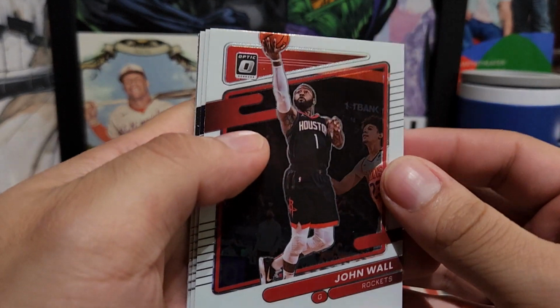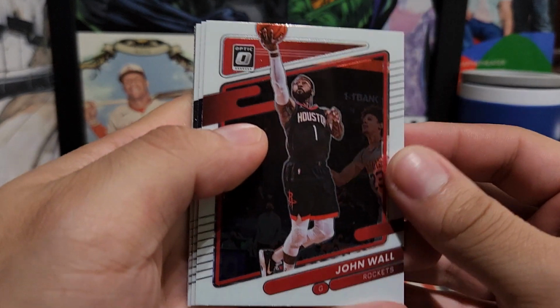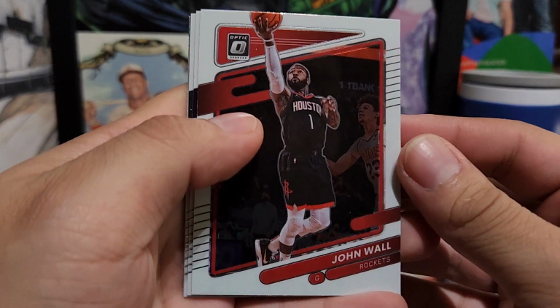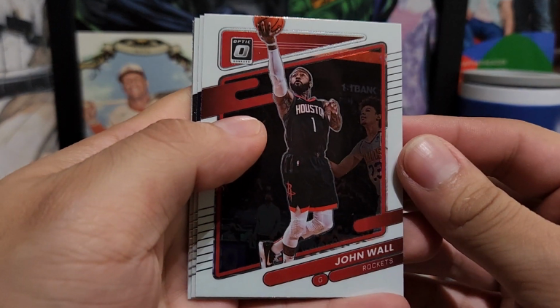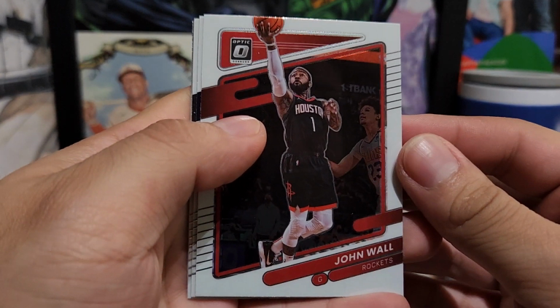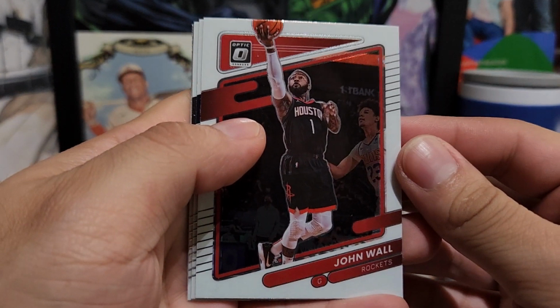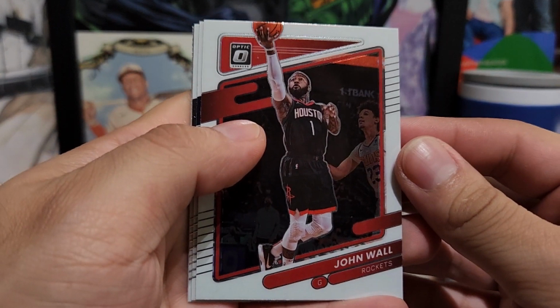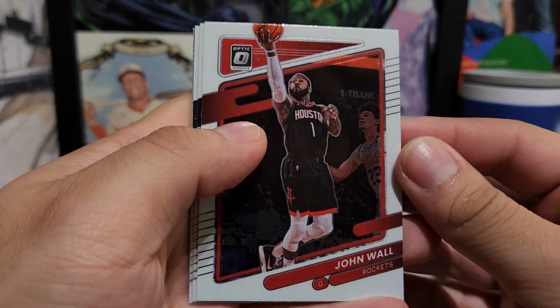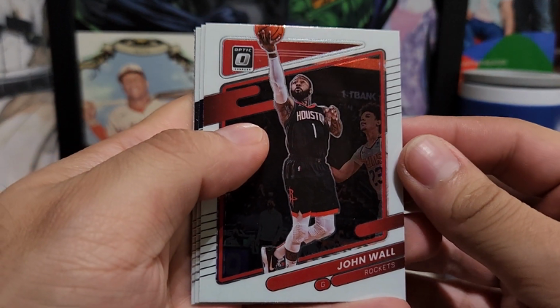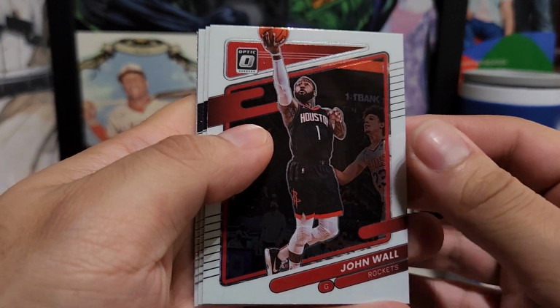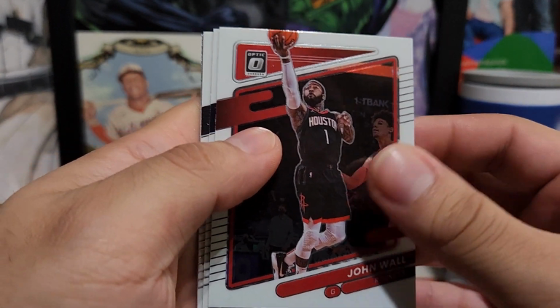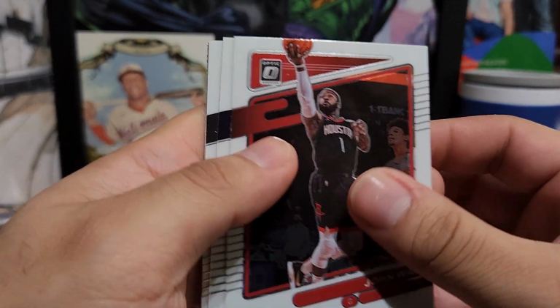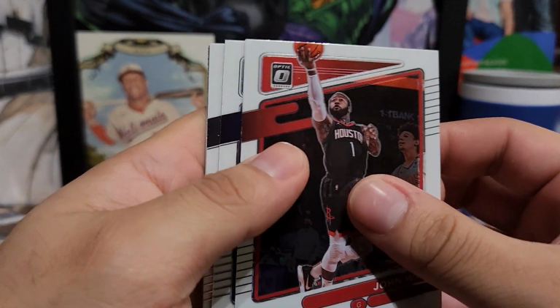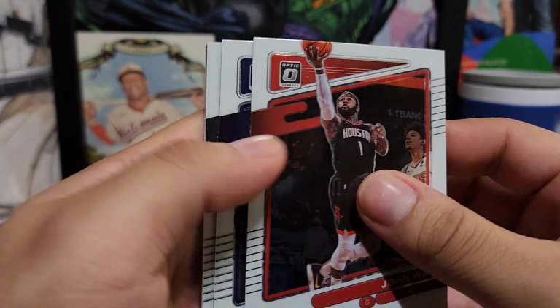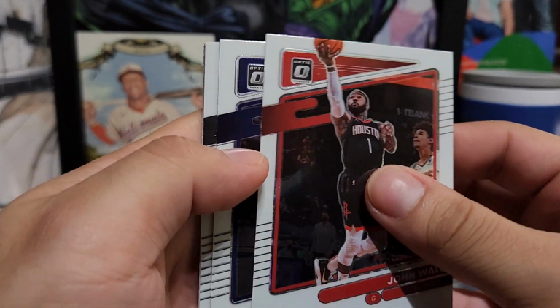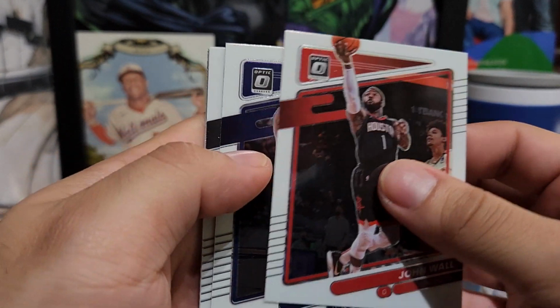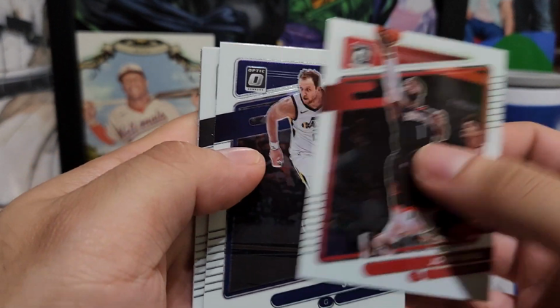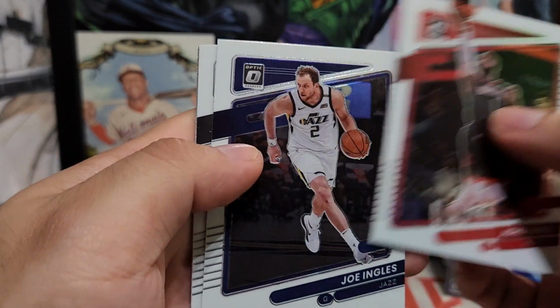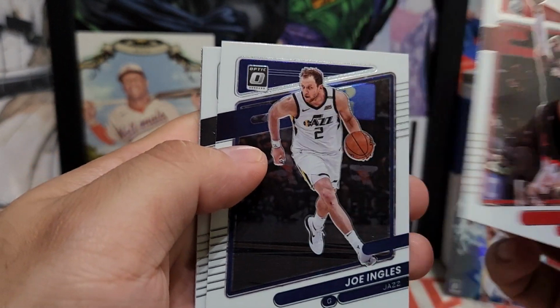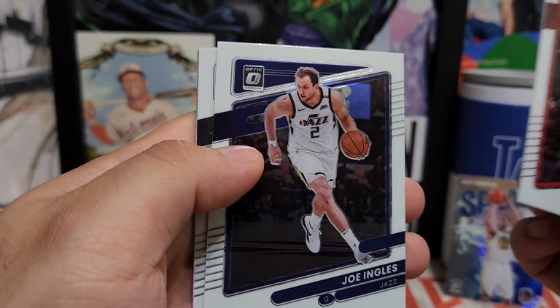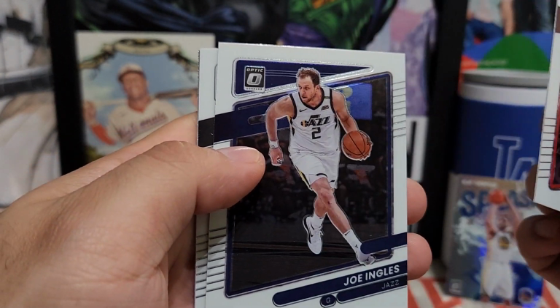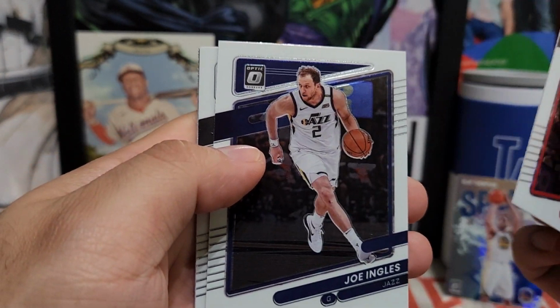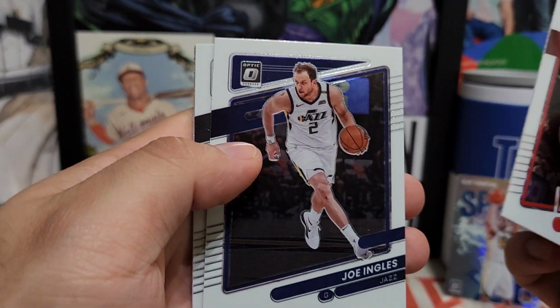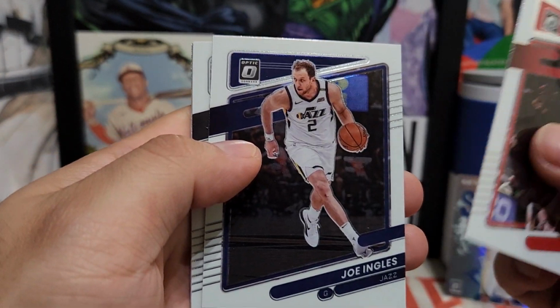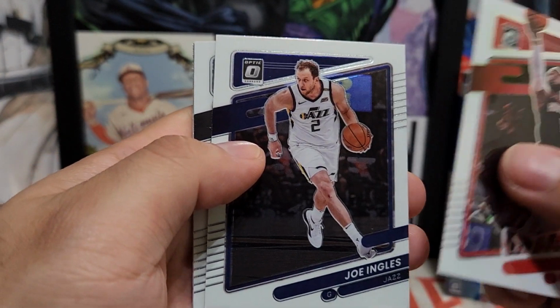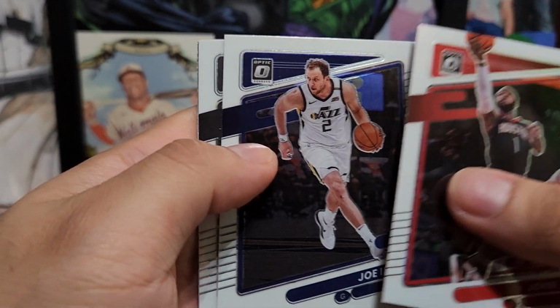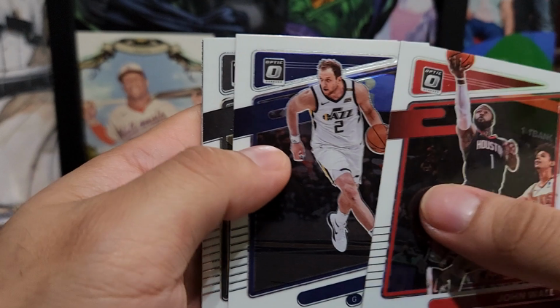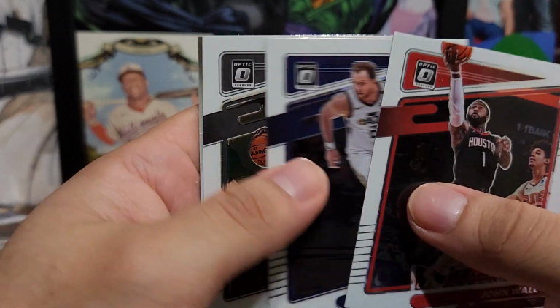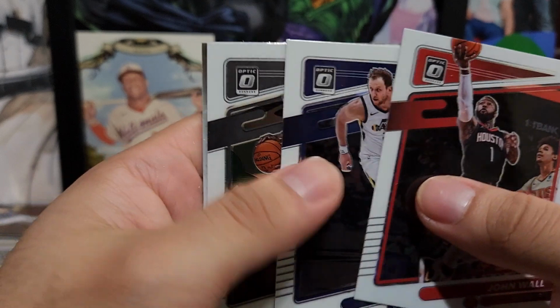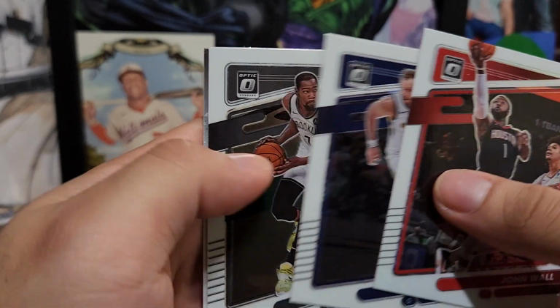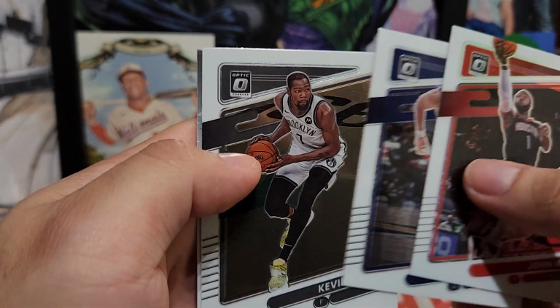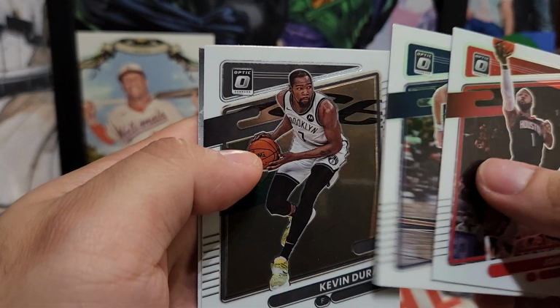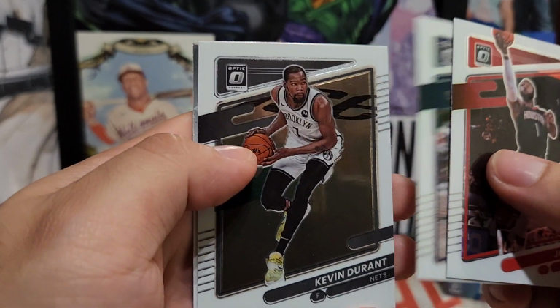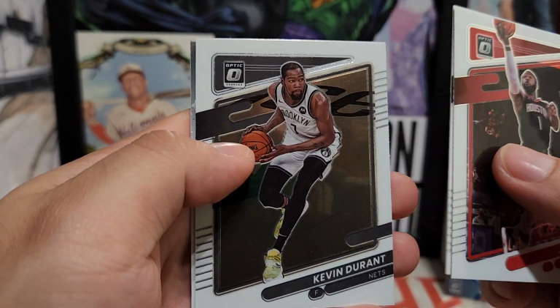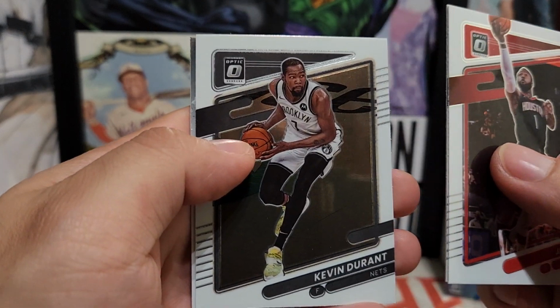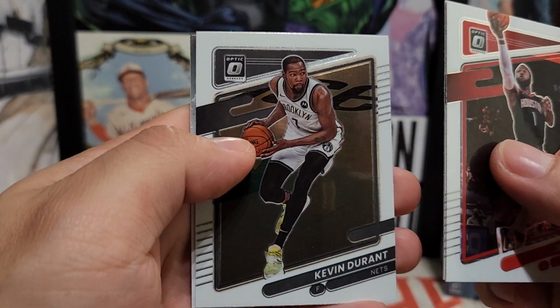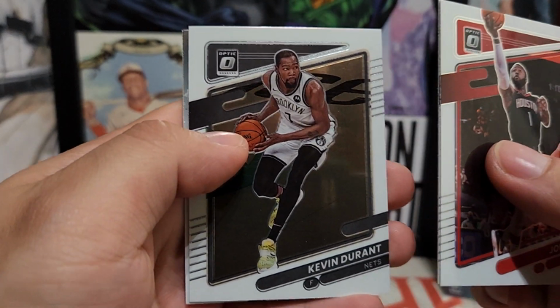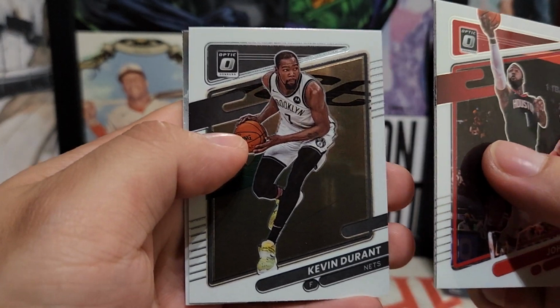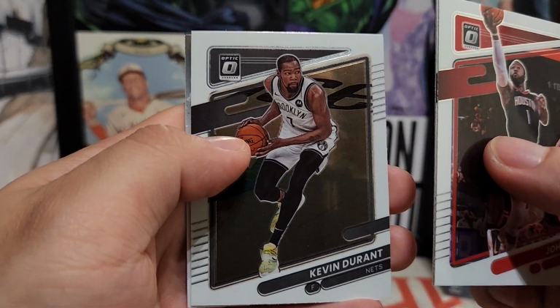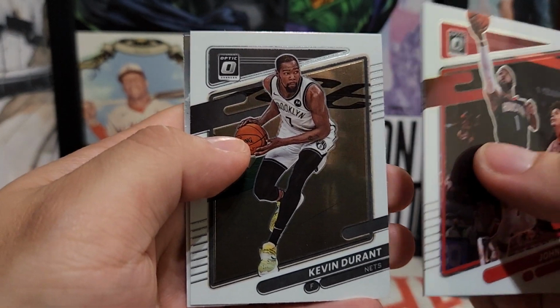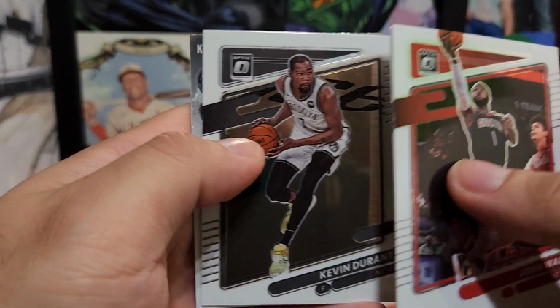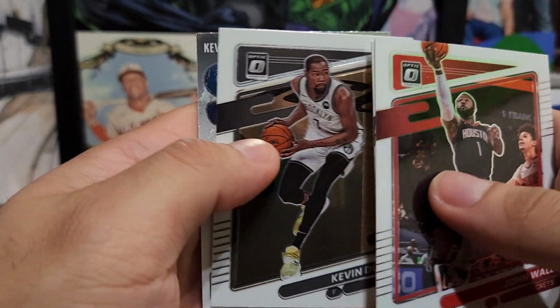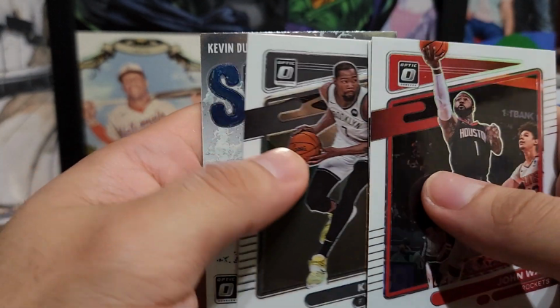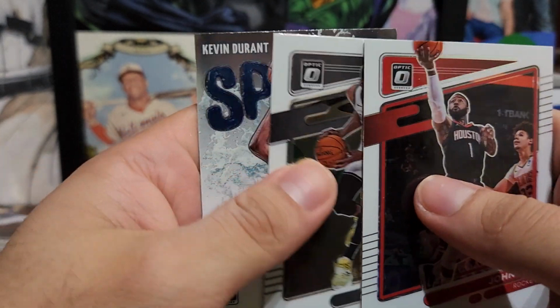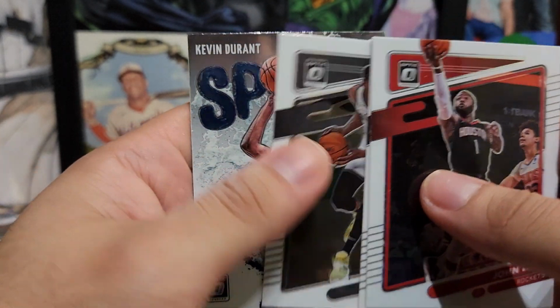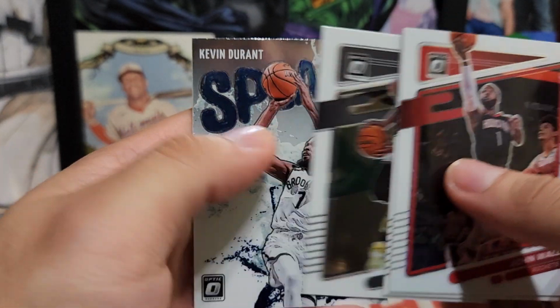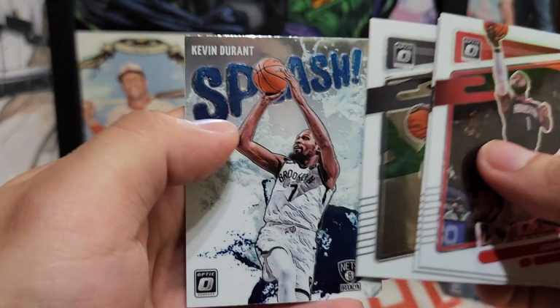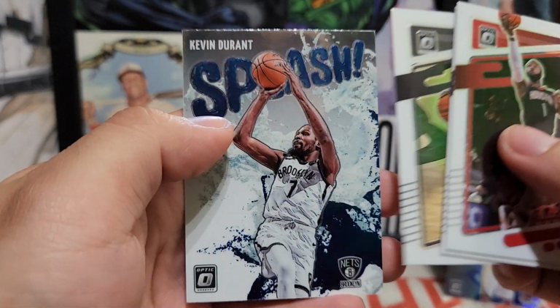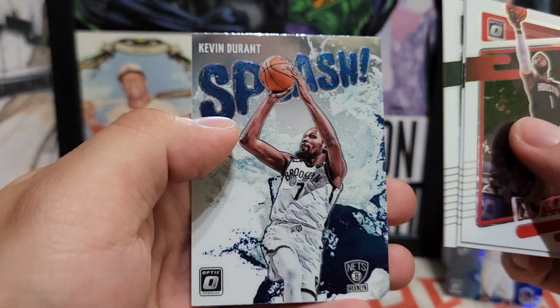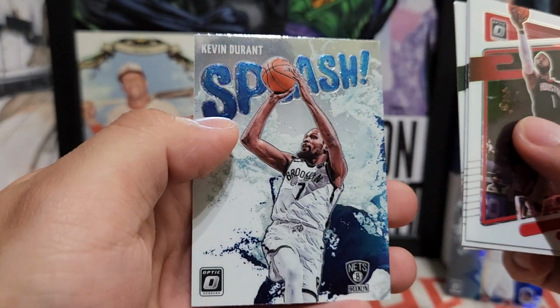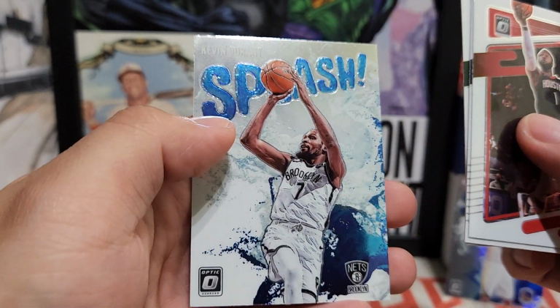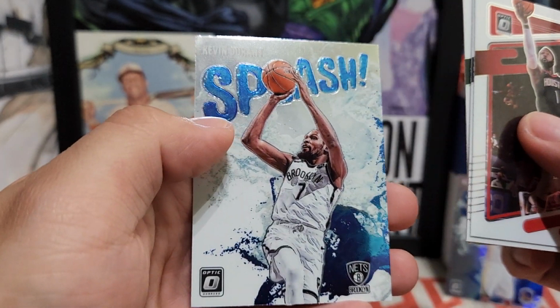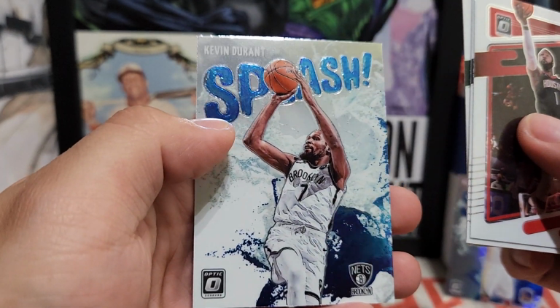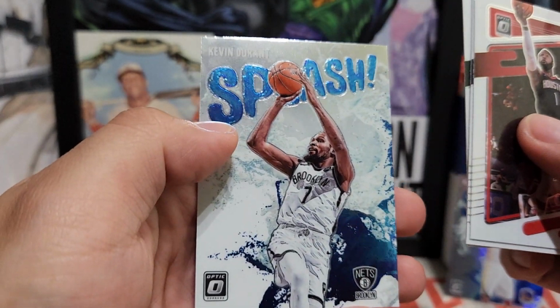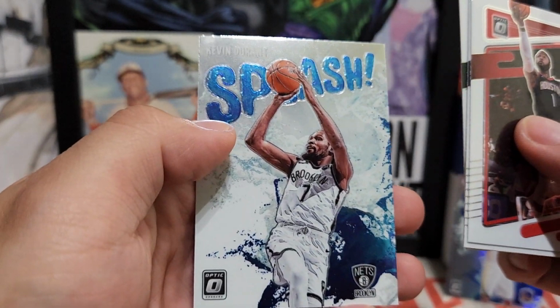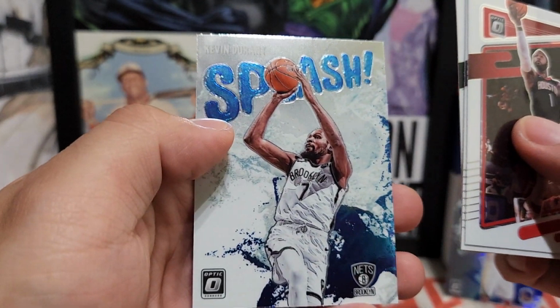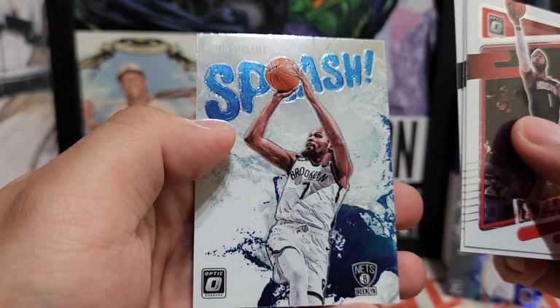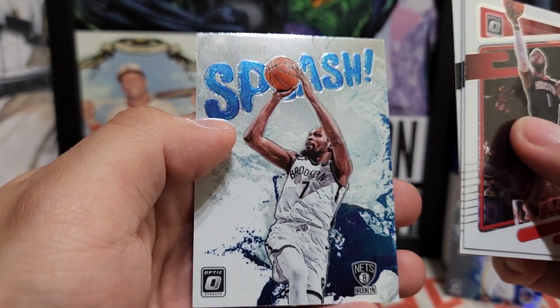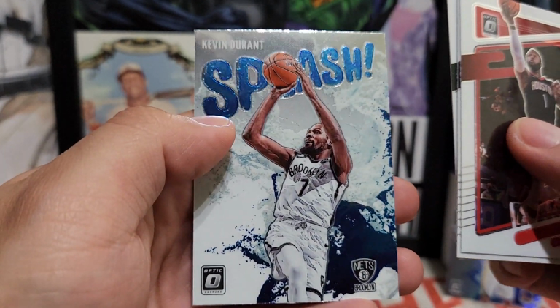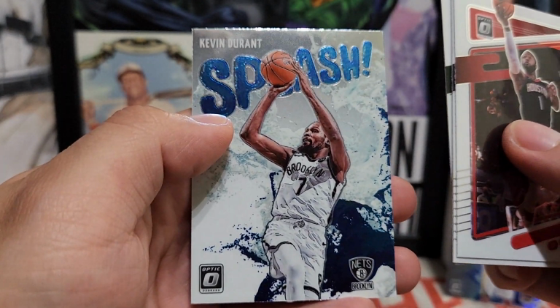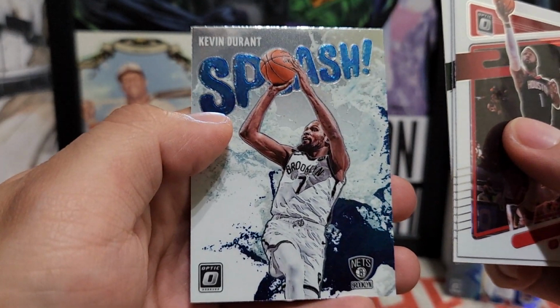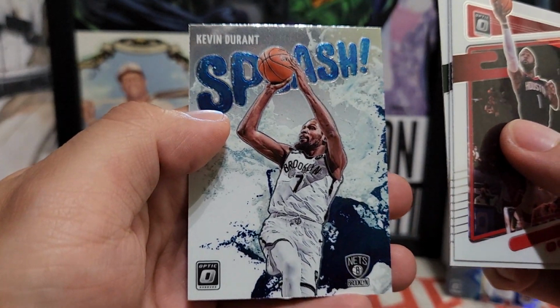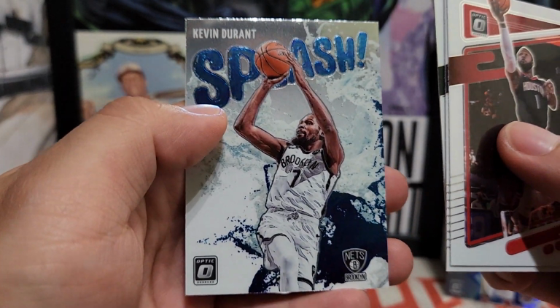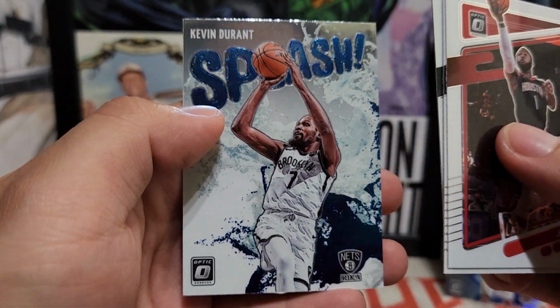Next pack — John Wall, who's now on the Clippers, Joe Ingles, Durant, and a Splash insert of Kevin Durant again.